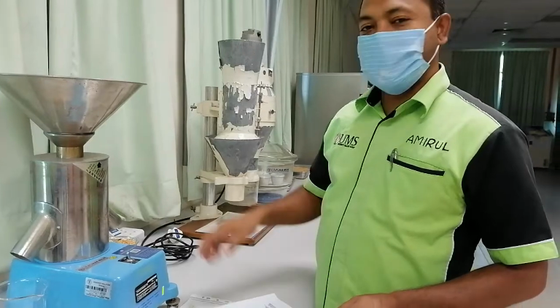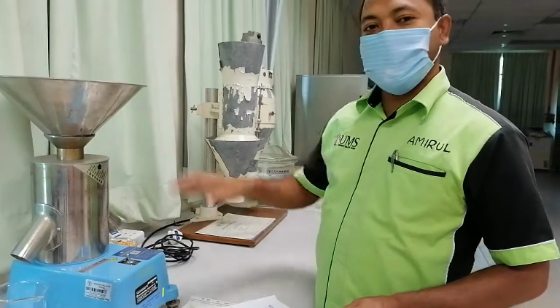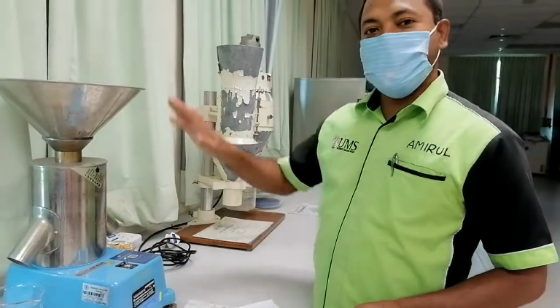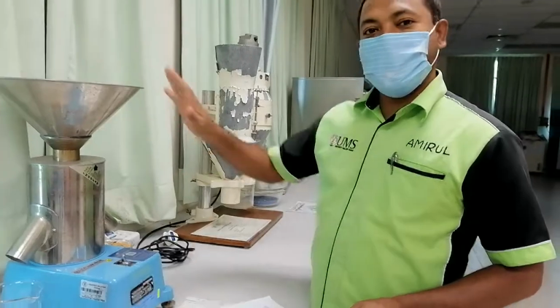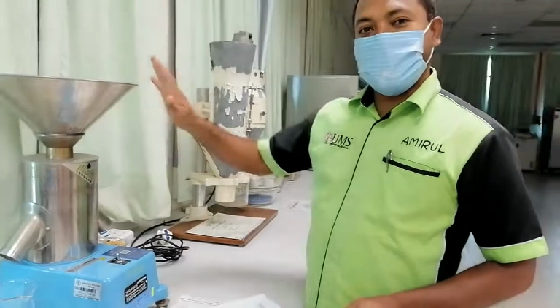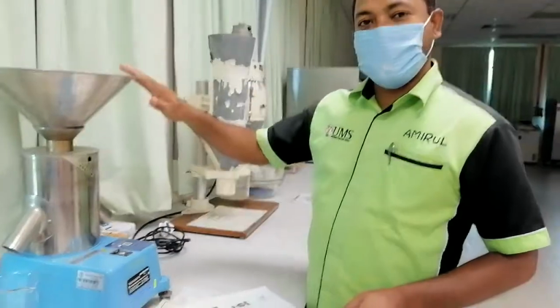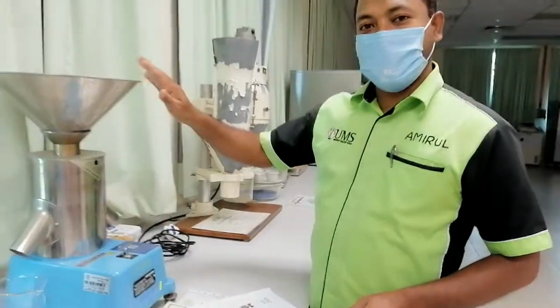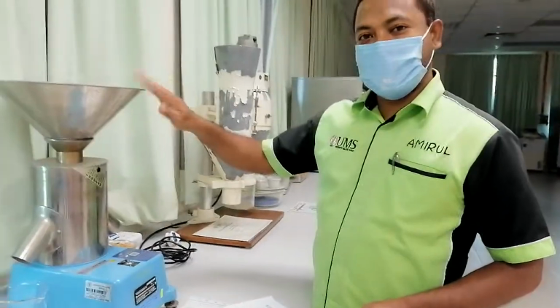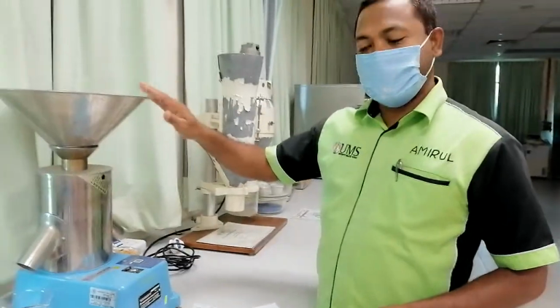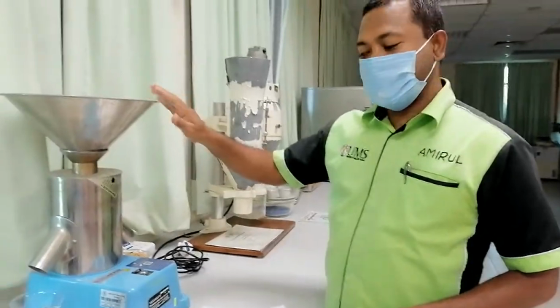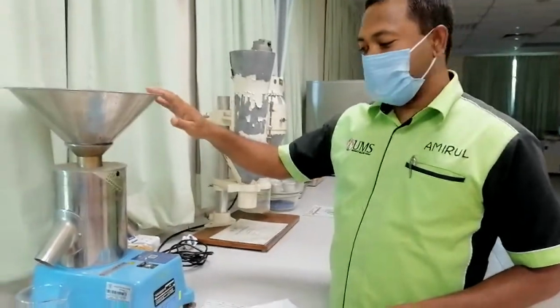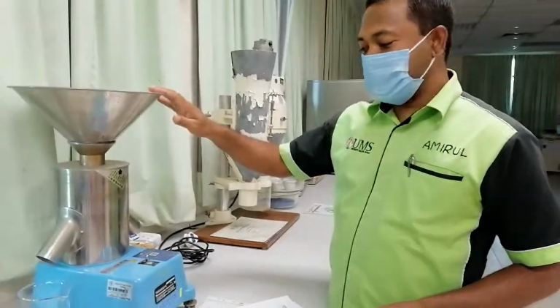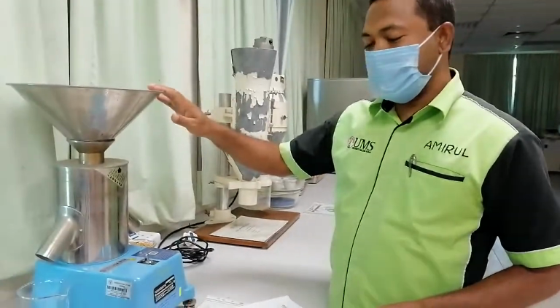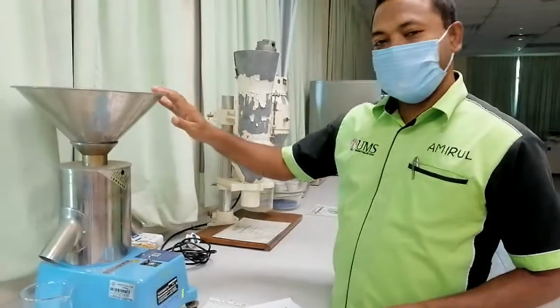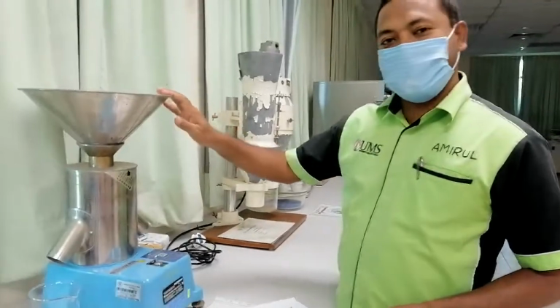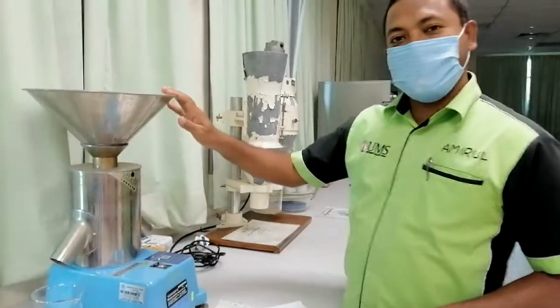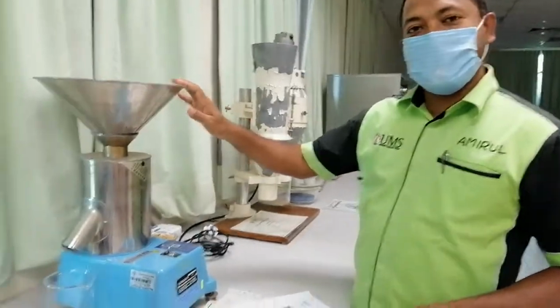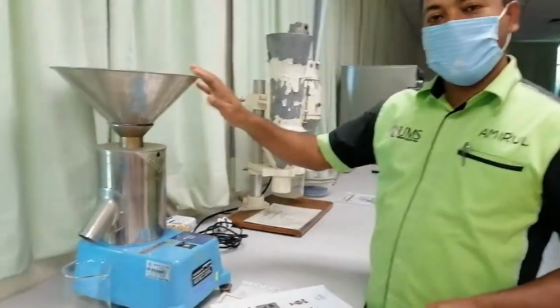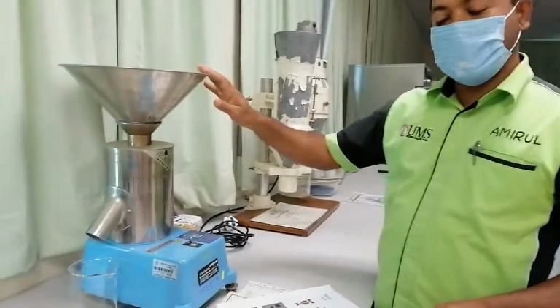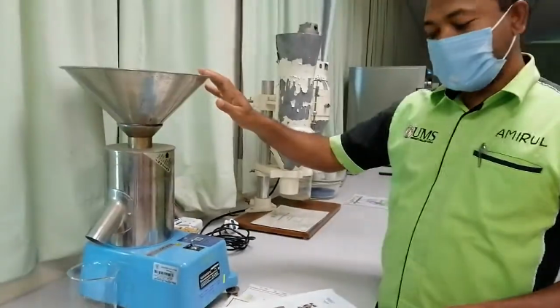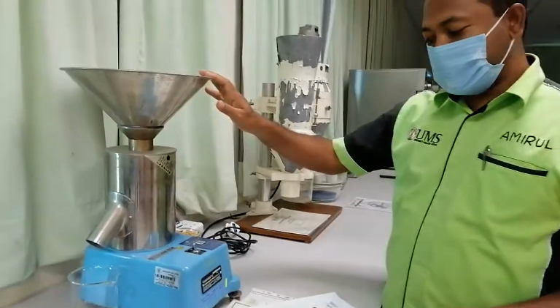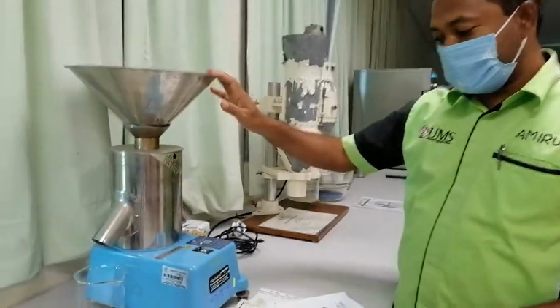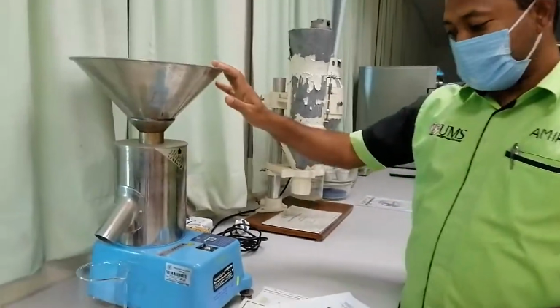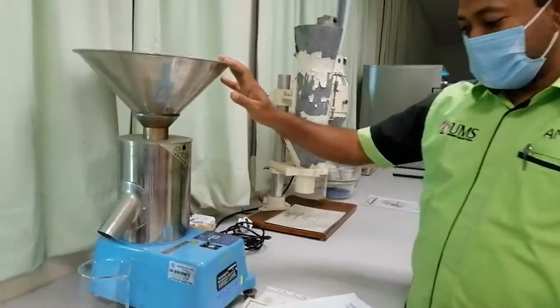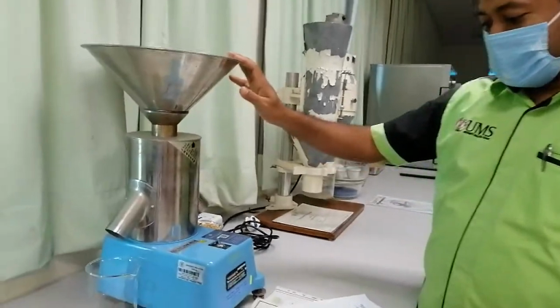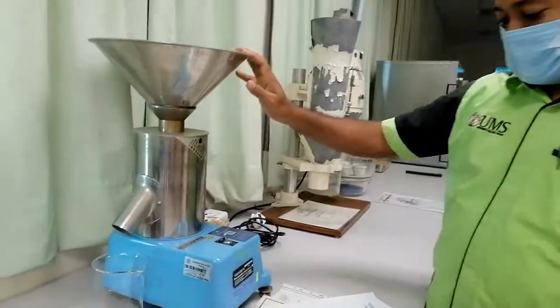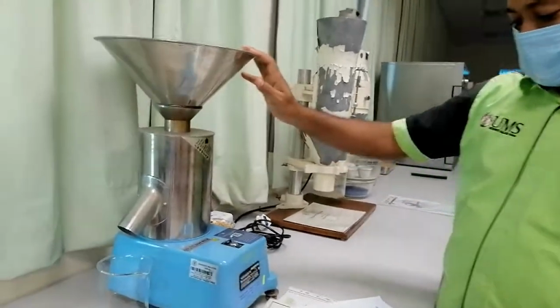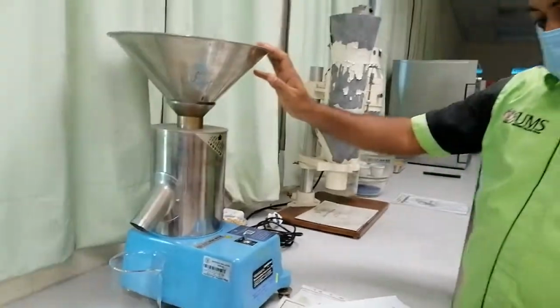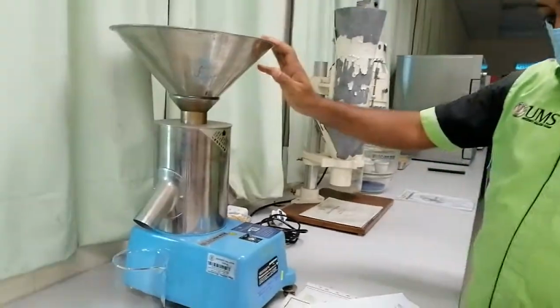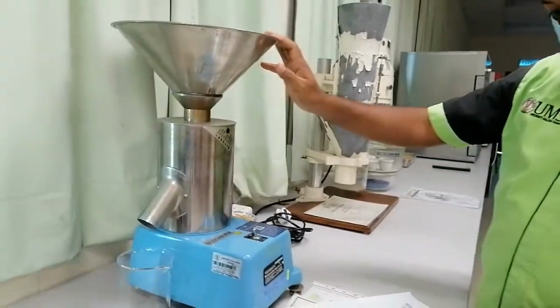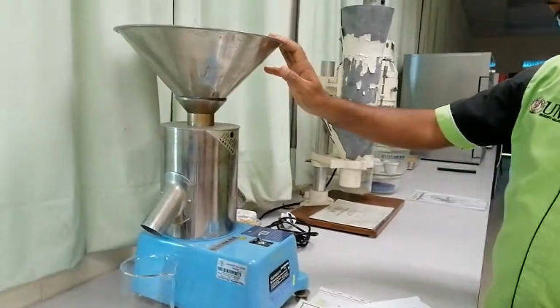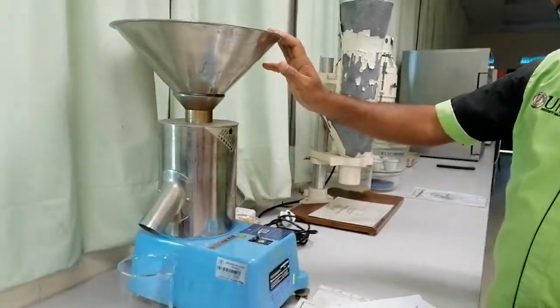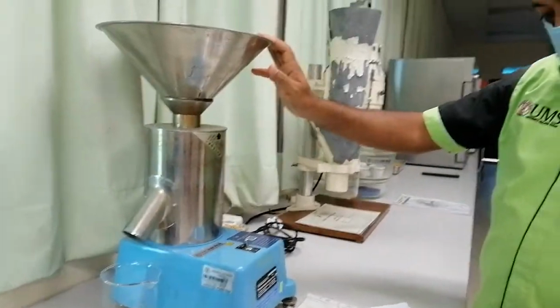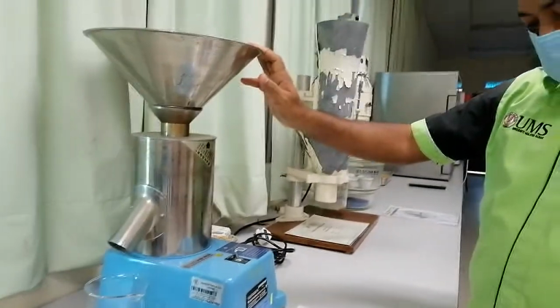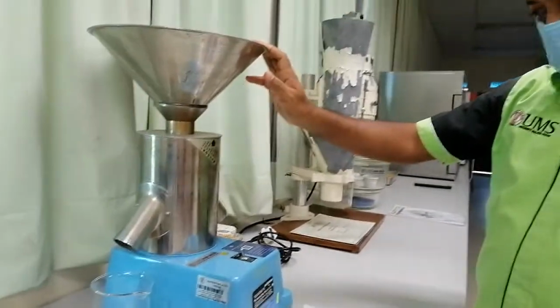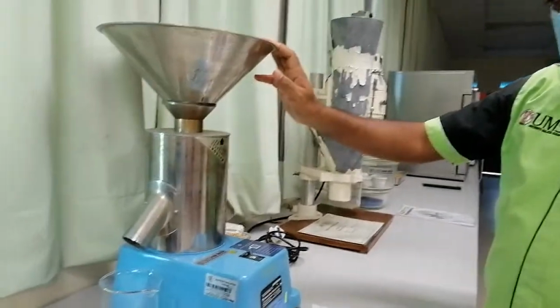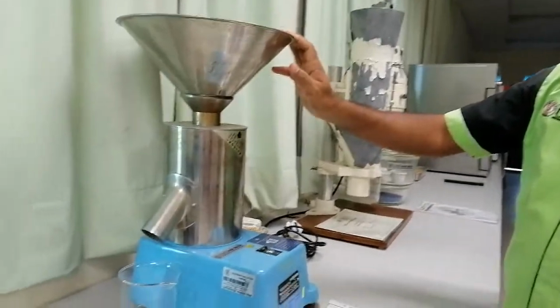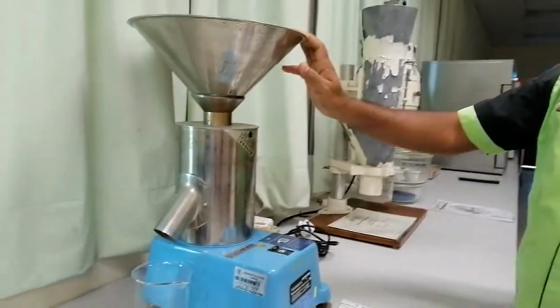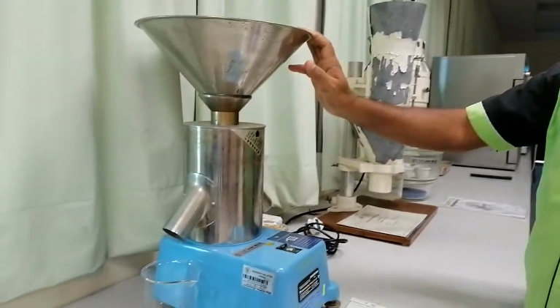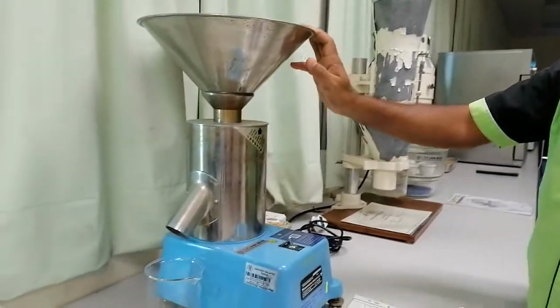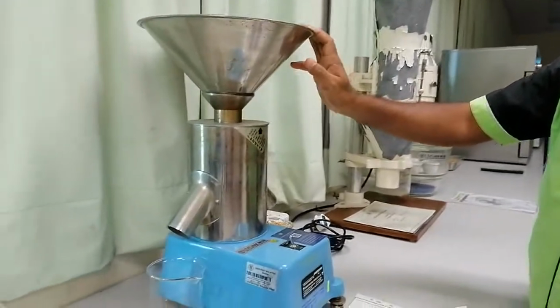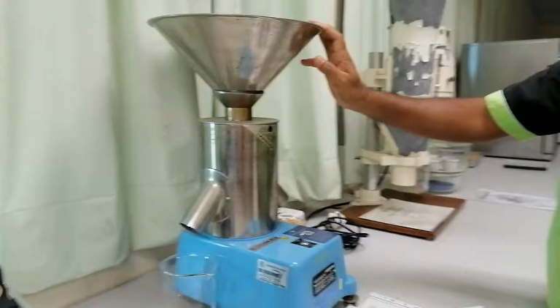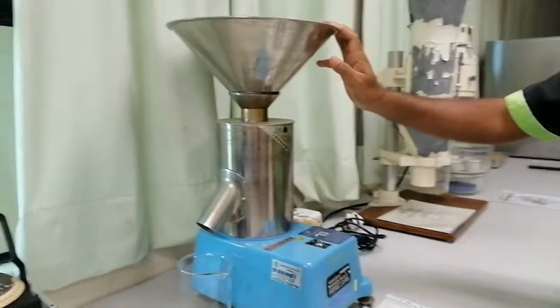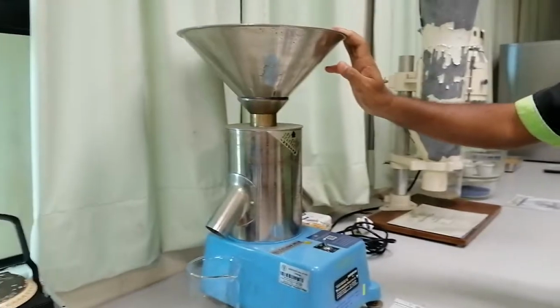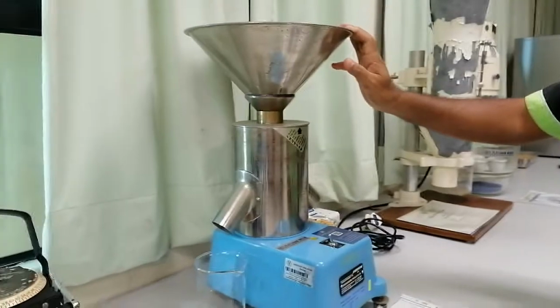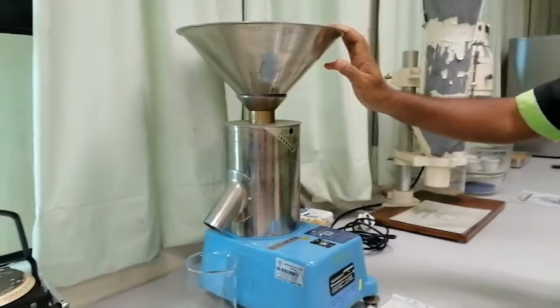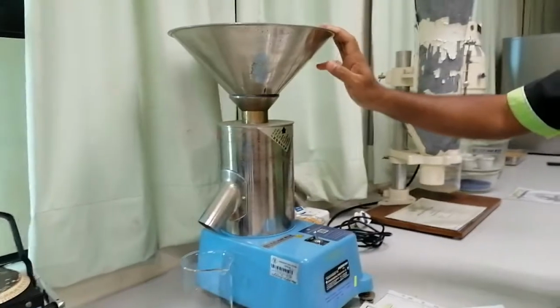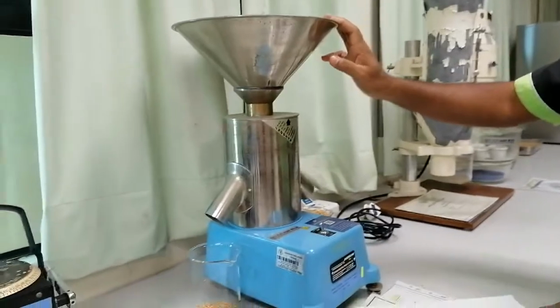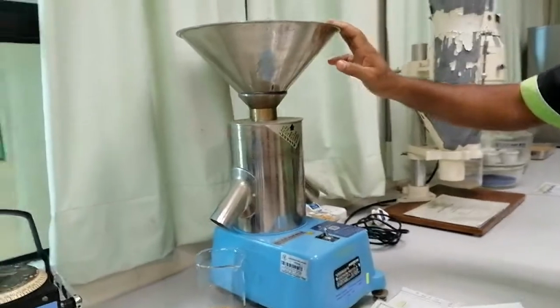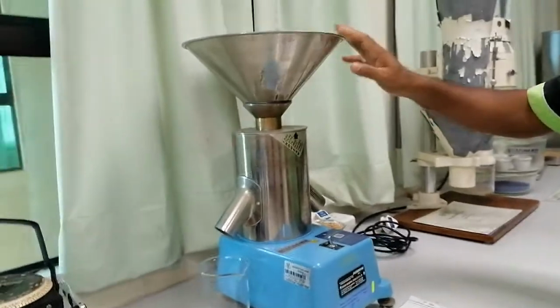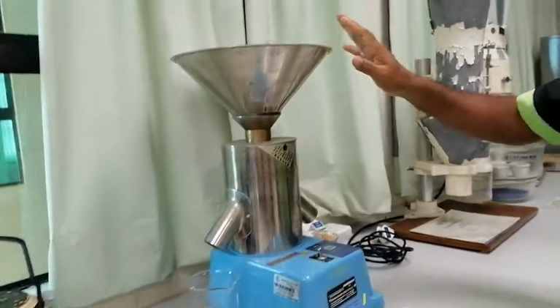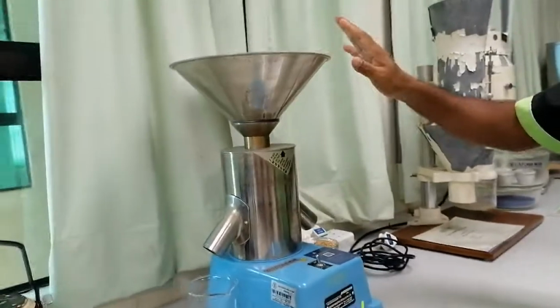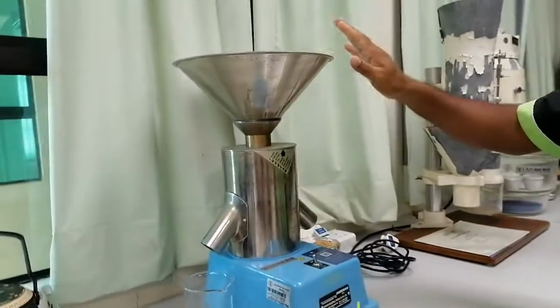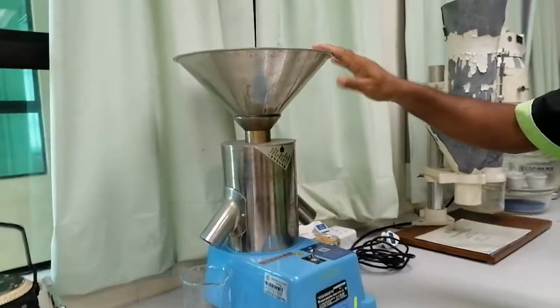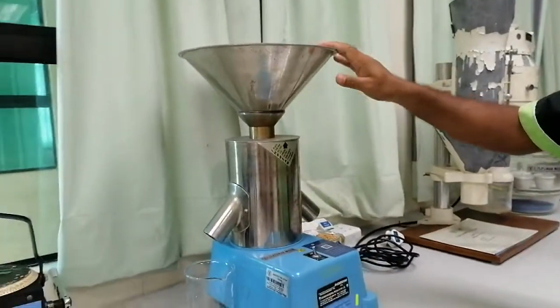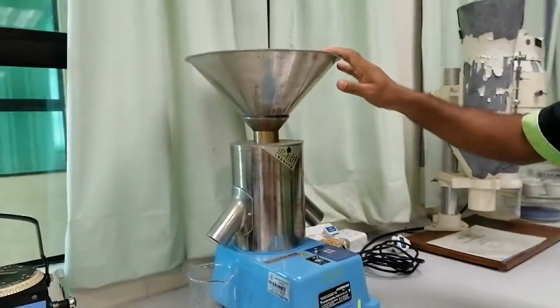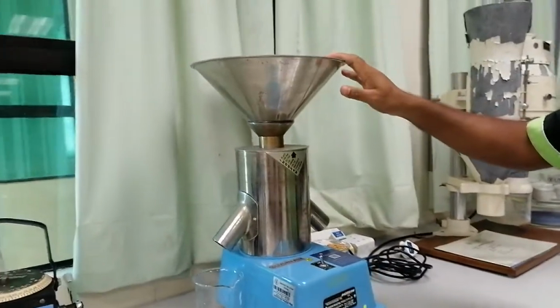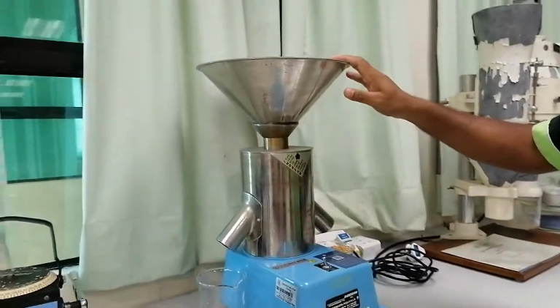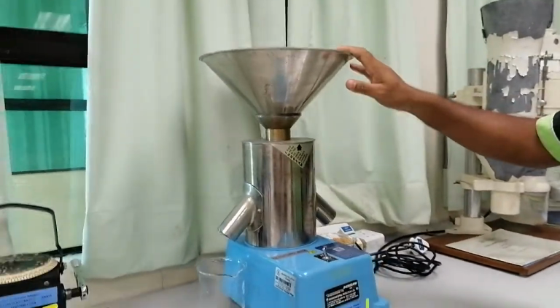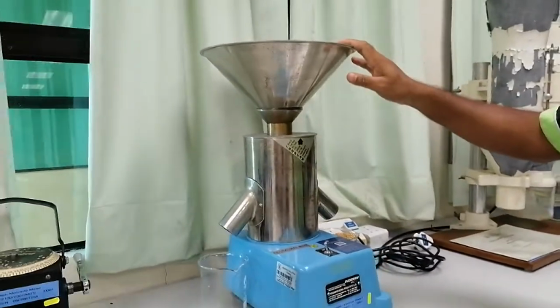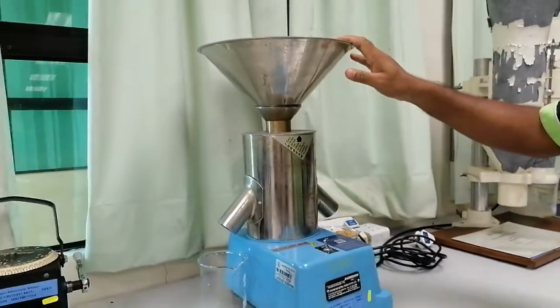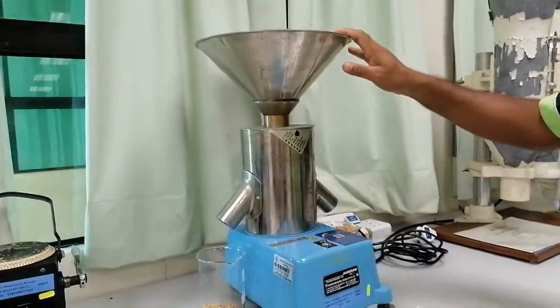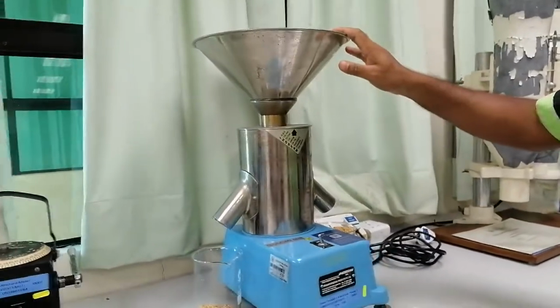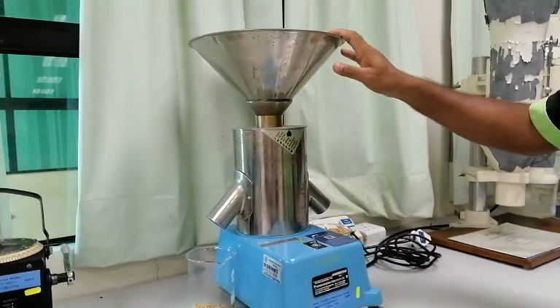Seed divider machine. This one is an electrical divider. This is also called the gamete or centrifugal divider.